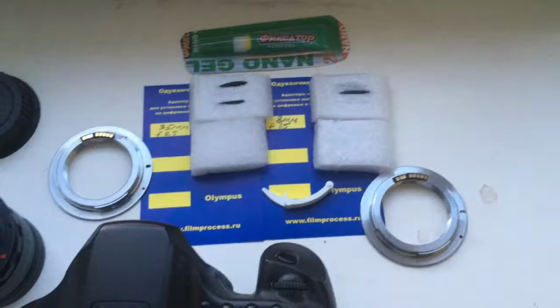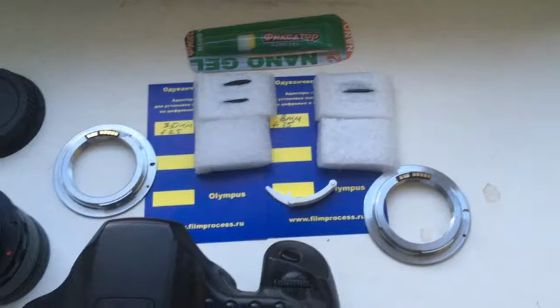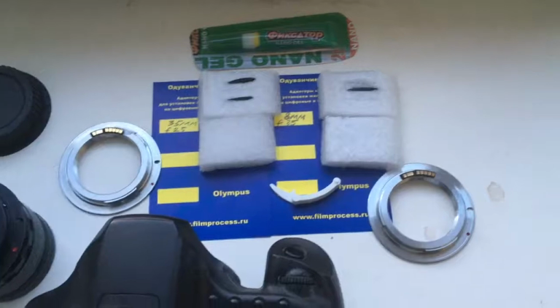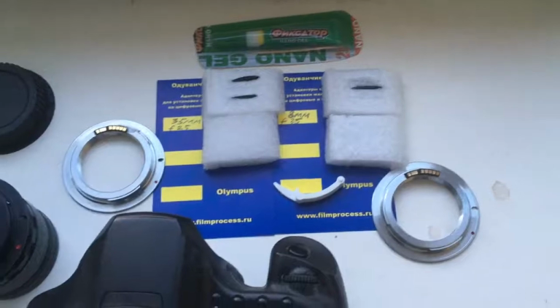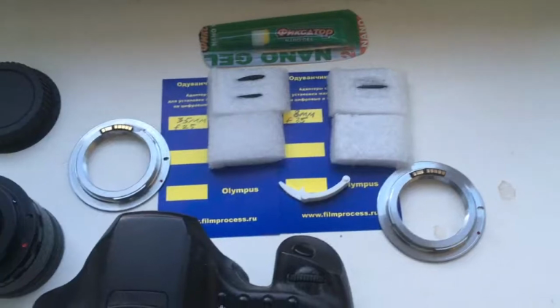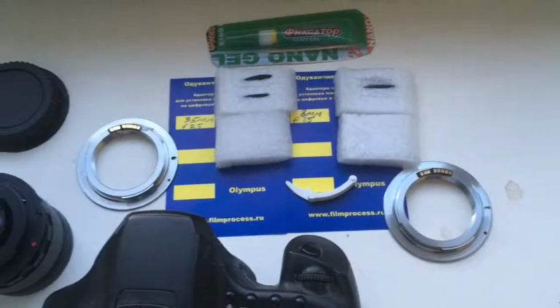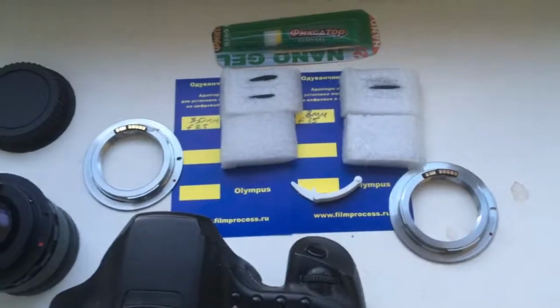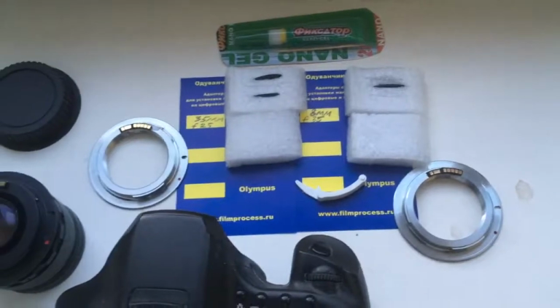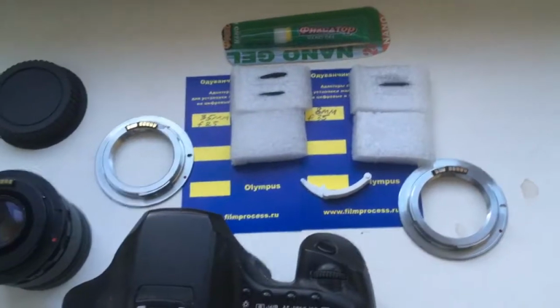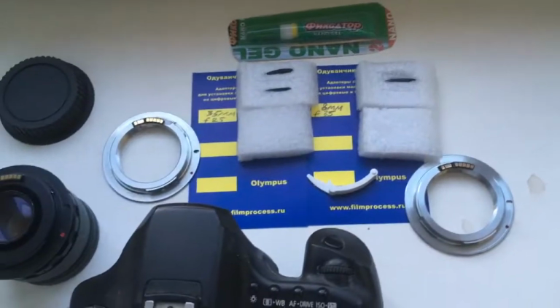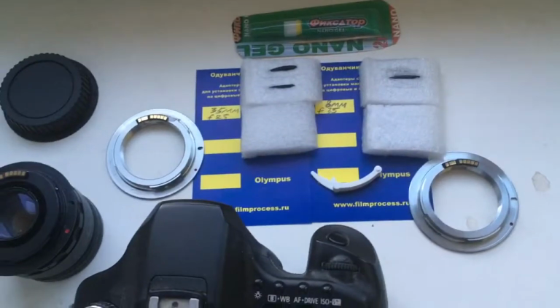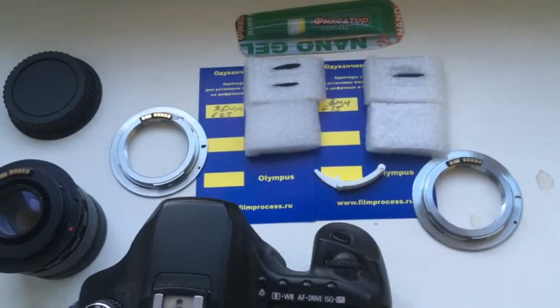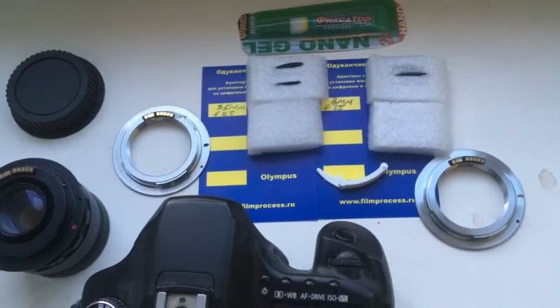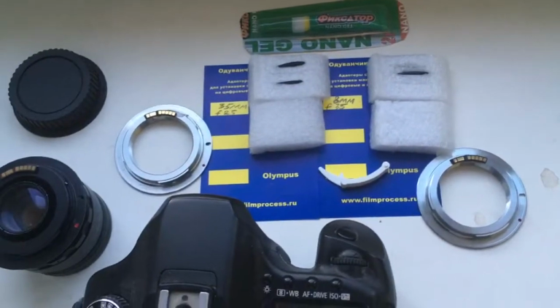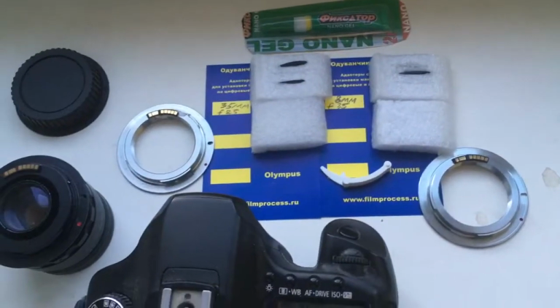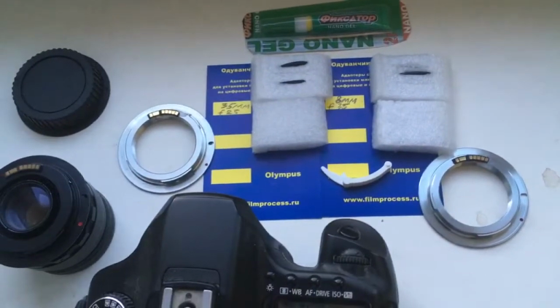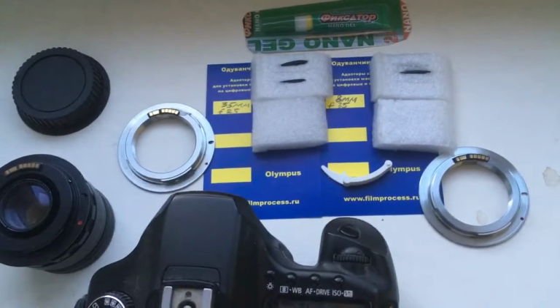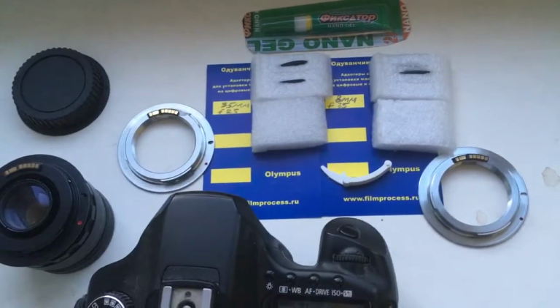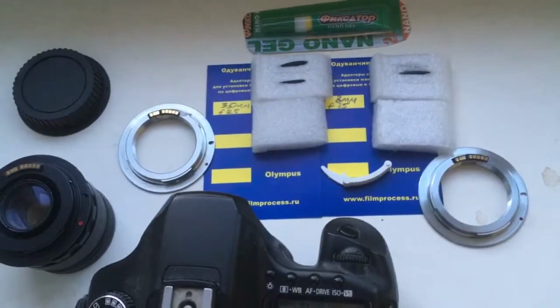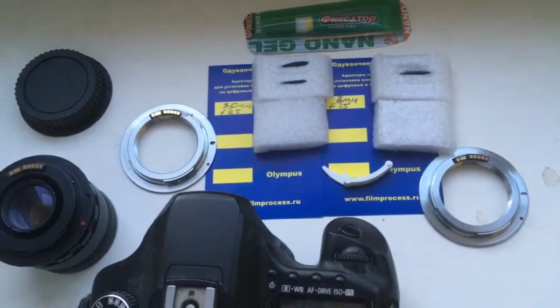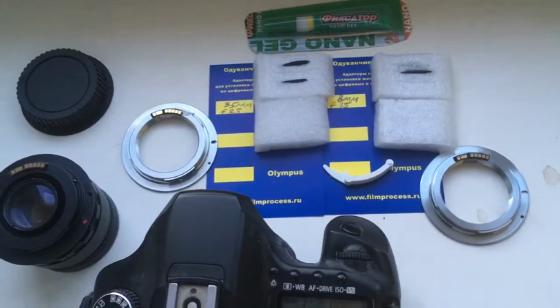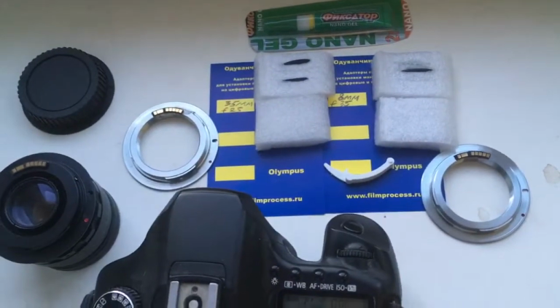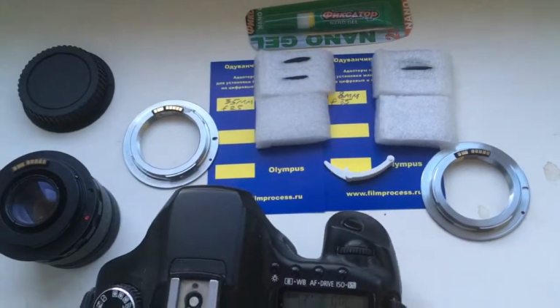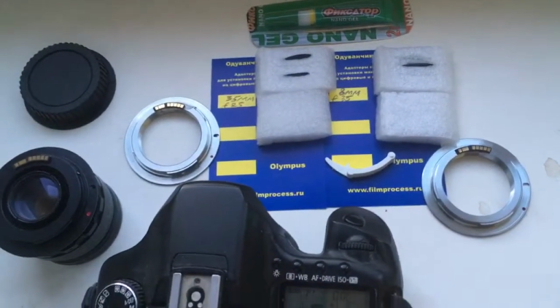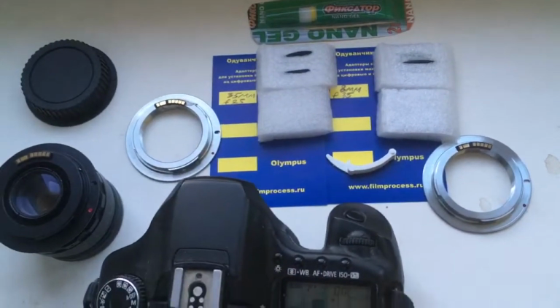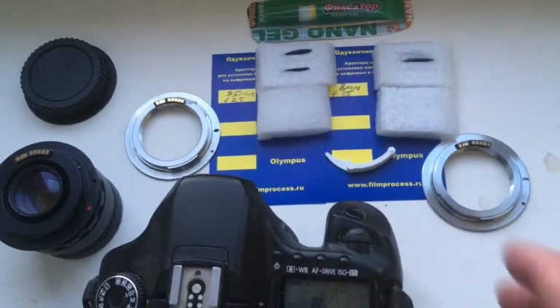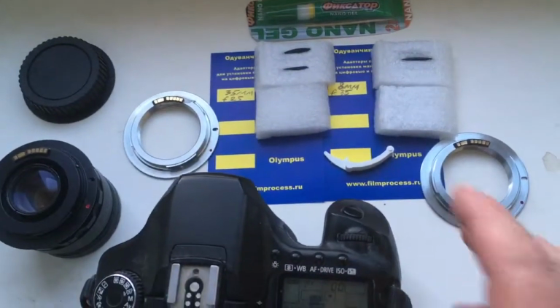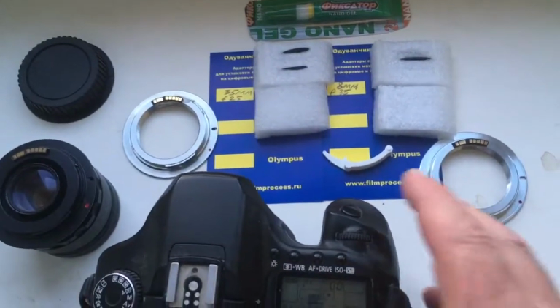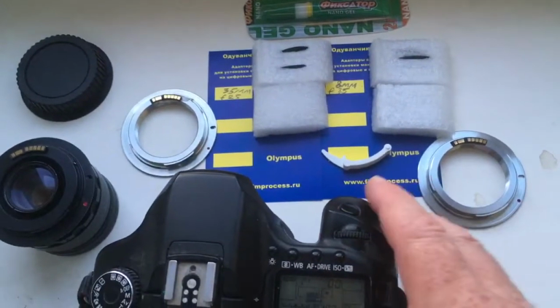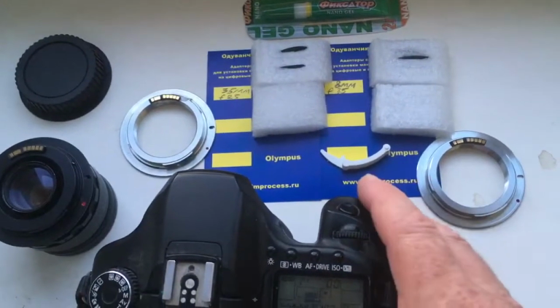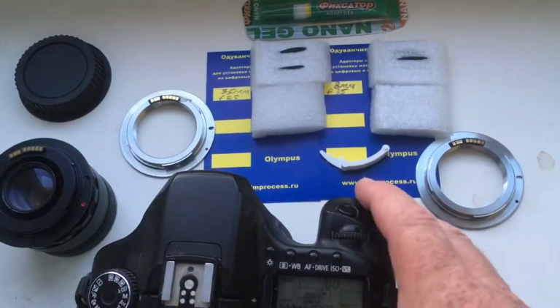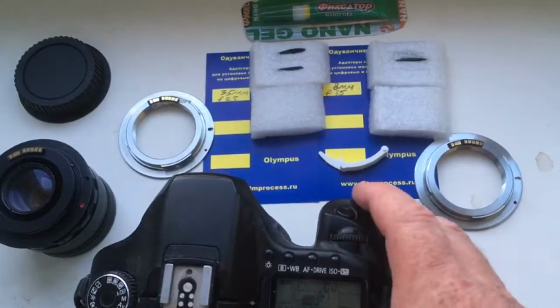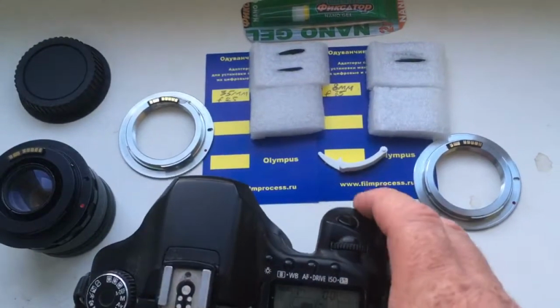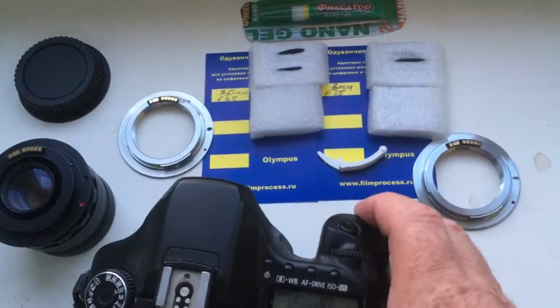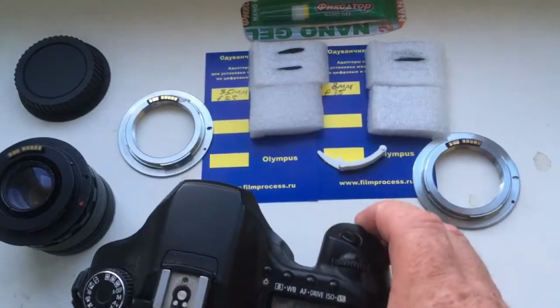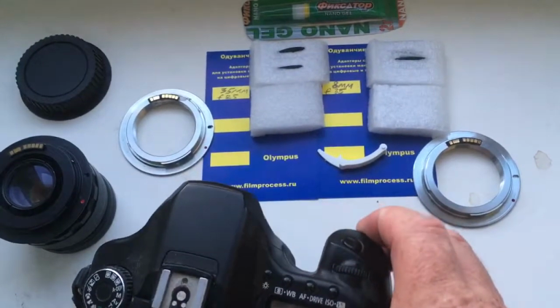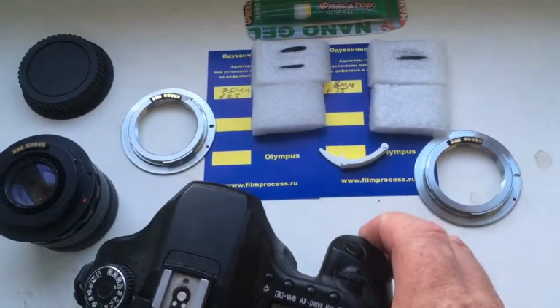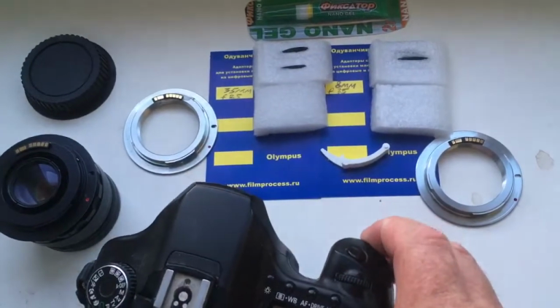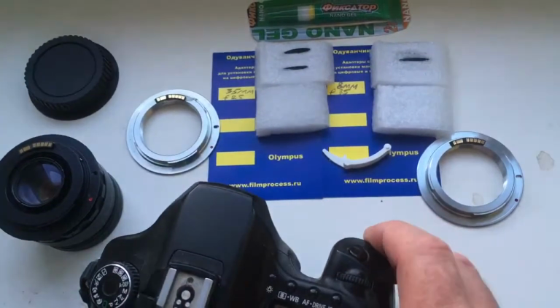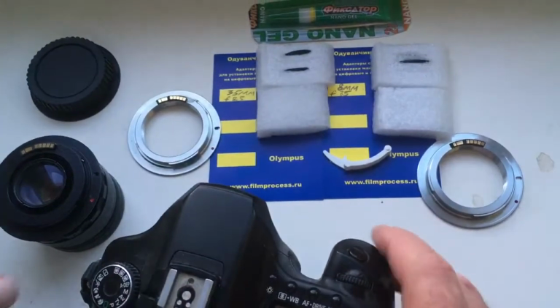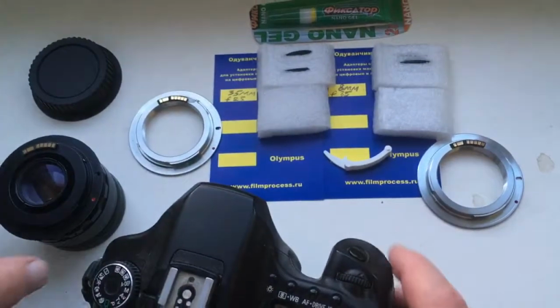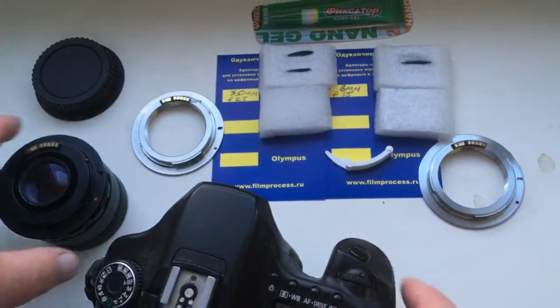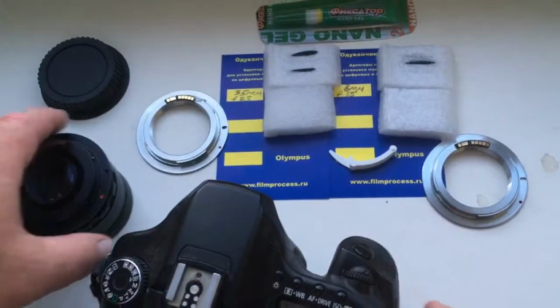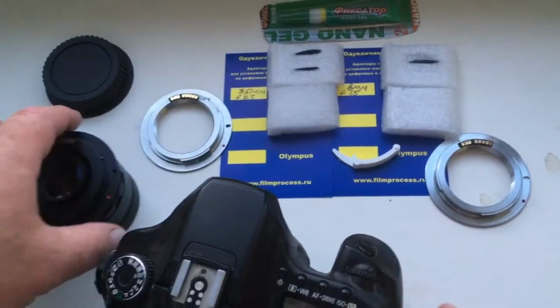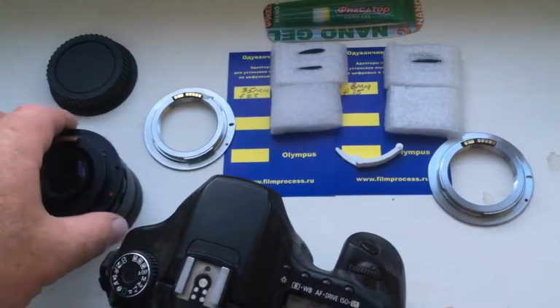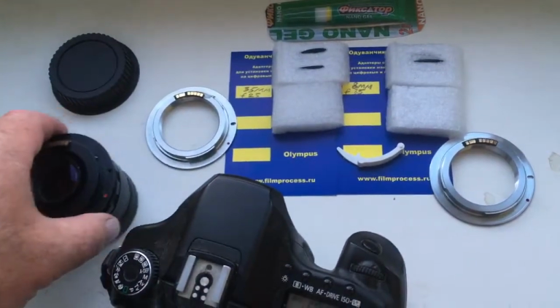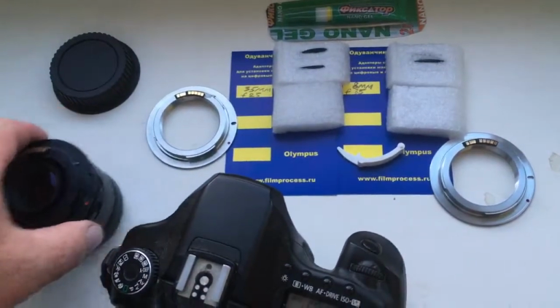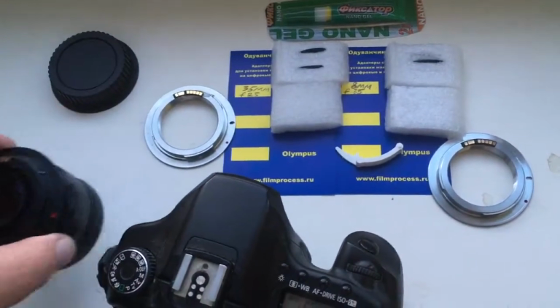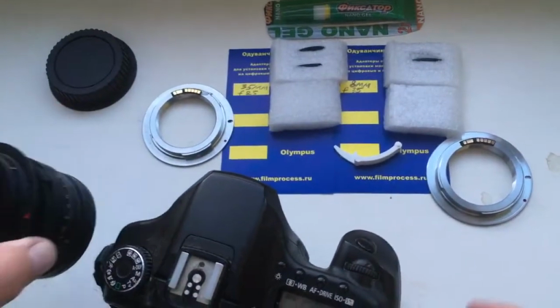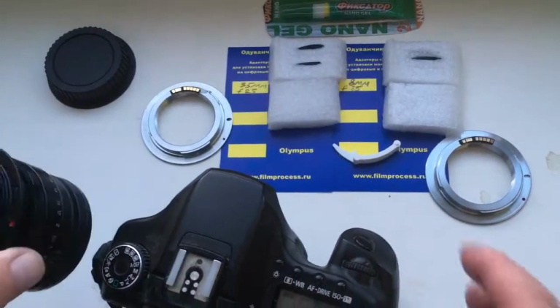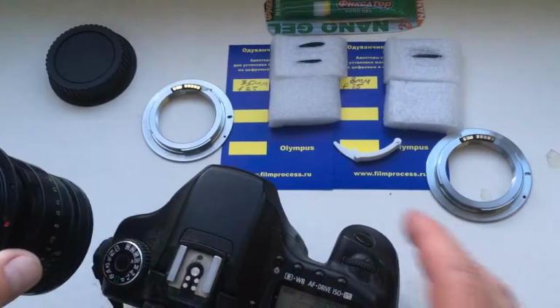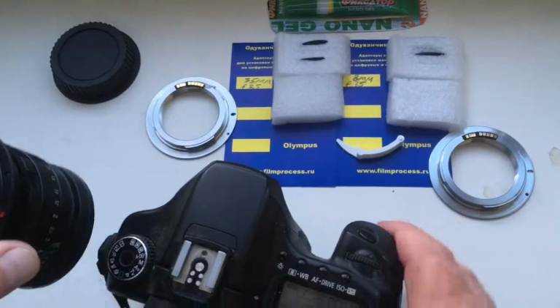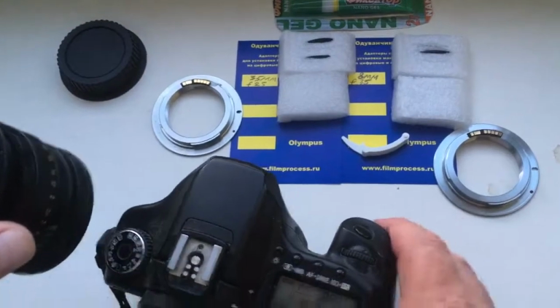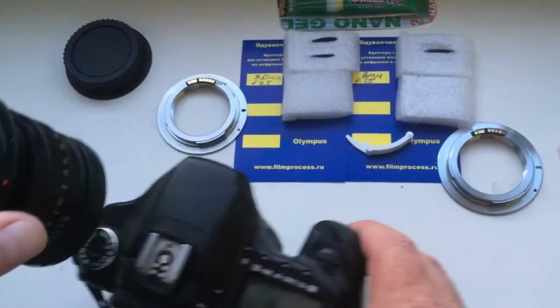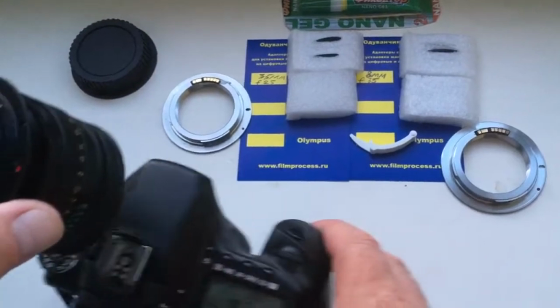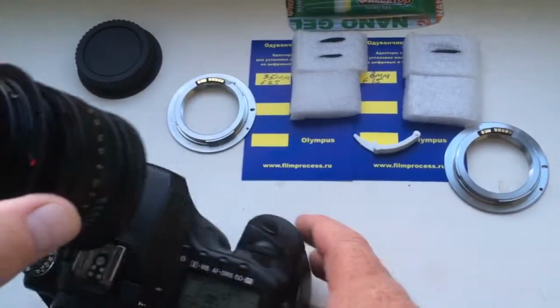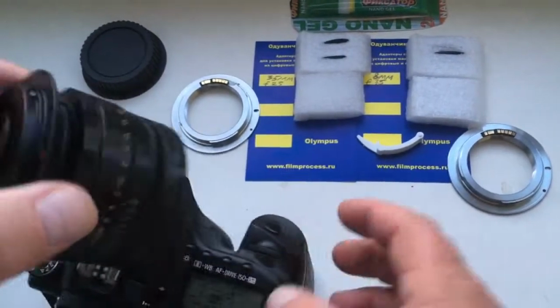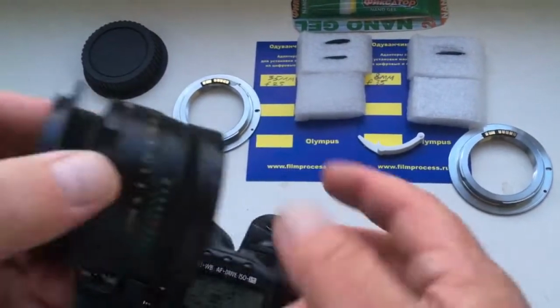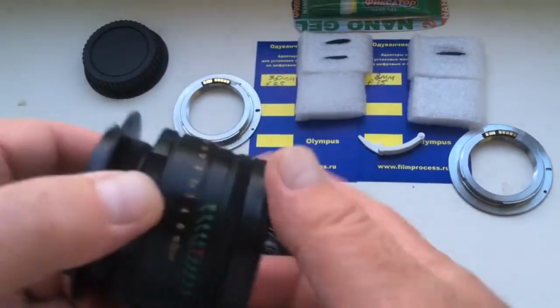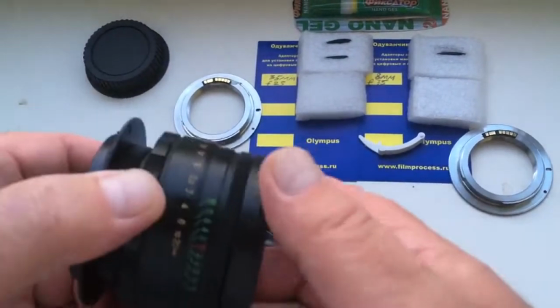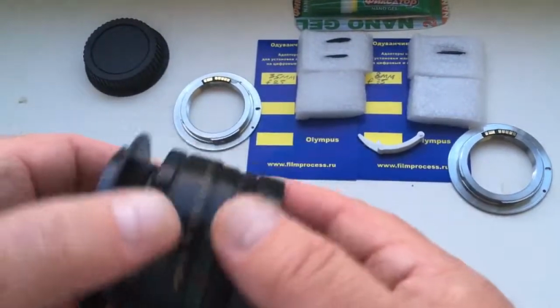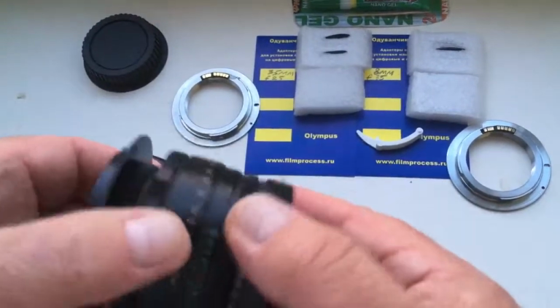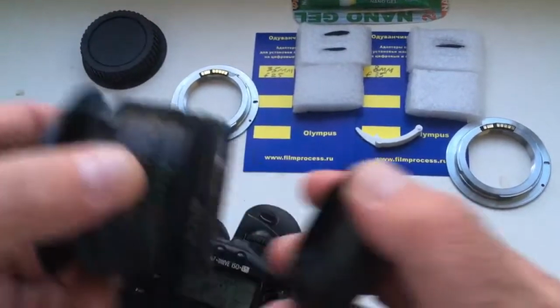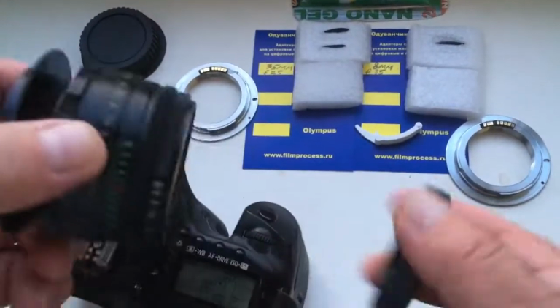Hello, Henrik. This video is about your lens and about your chips.